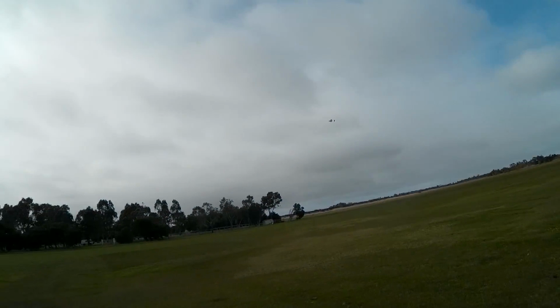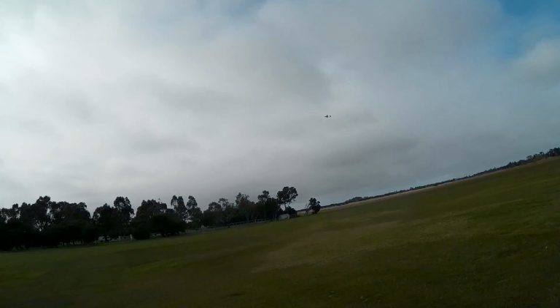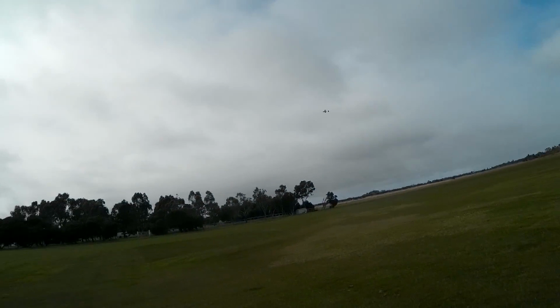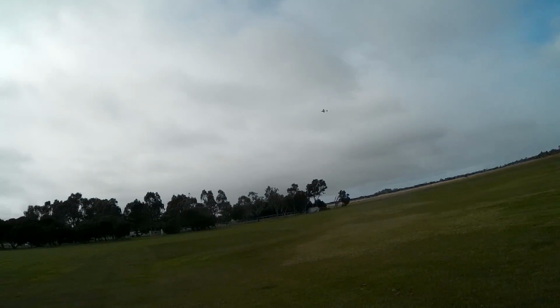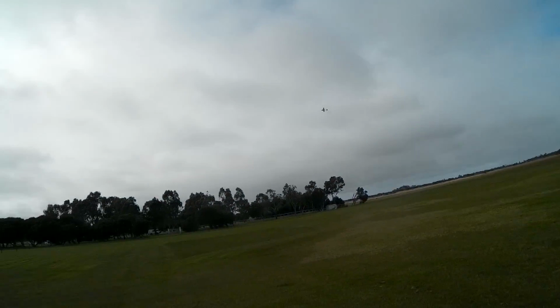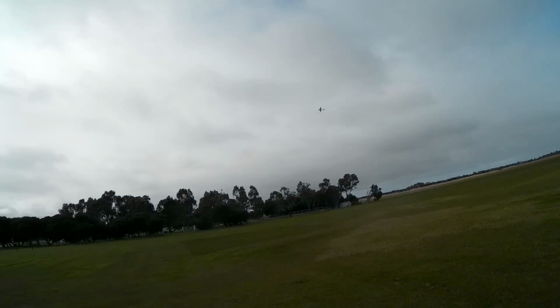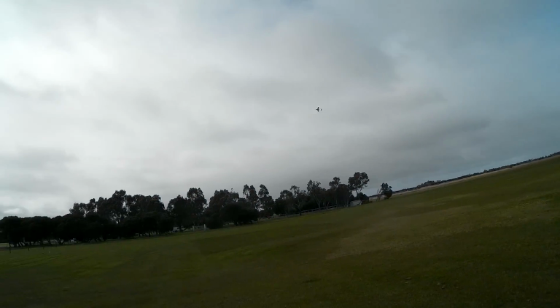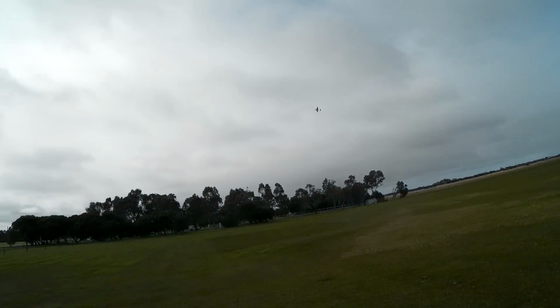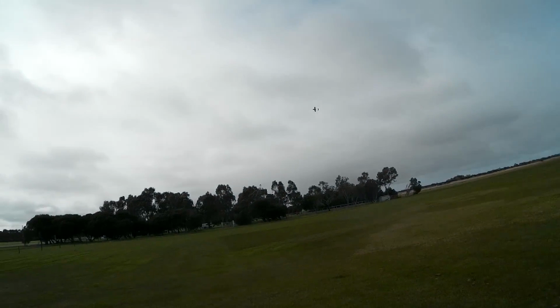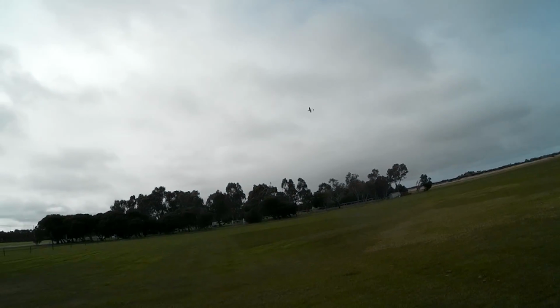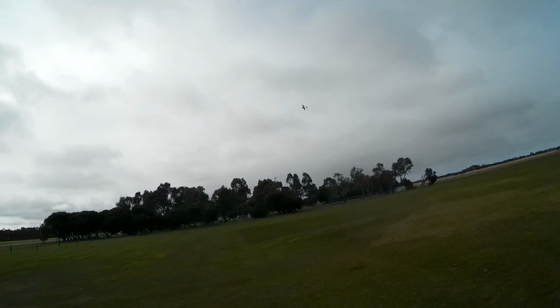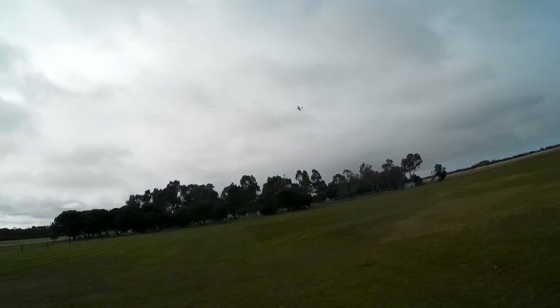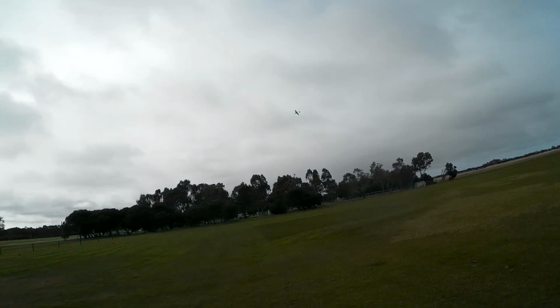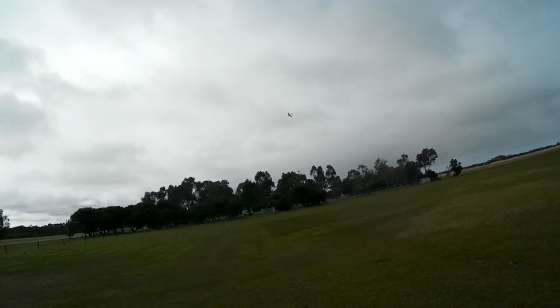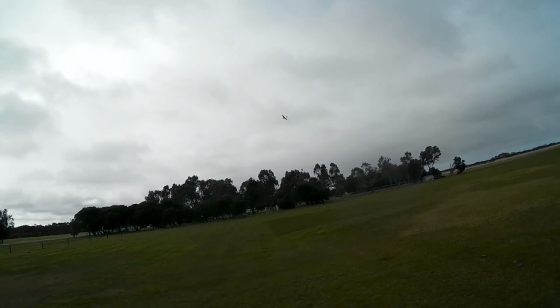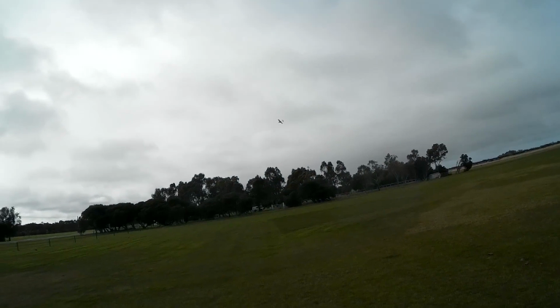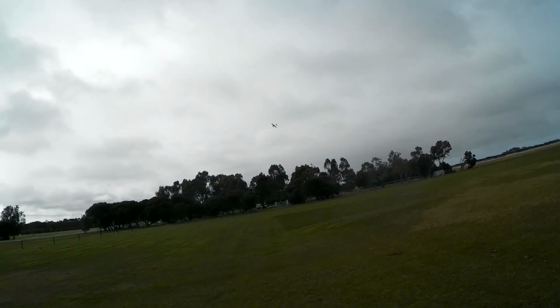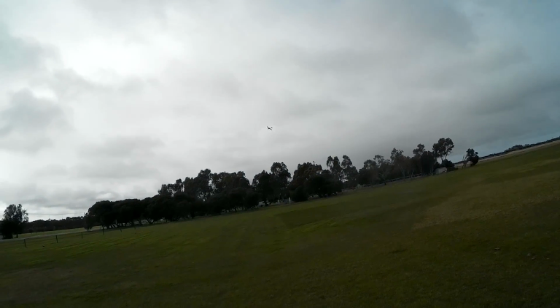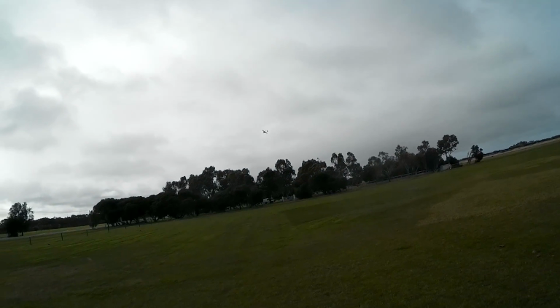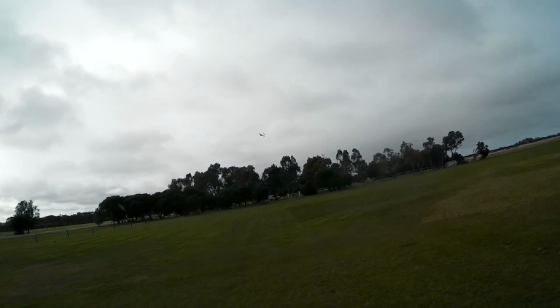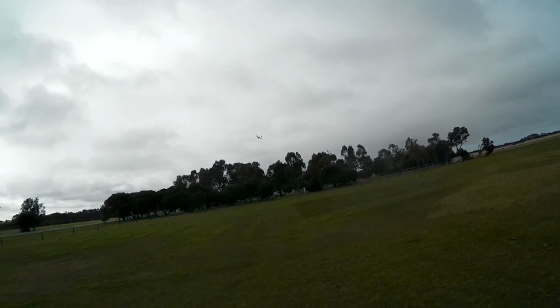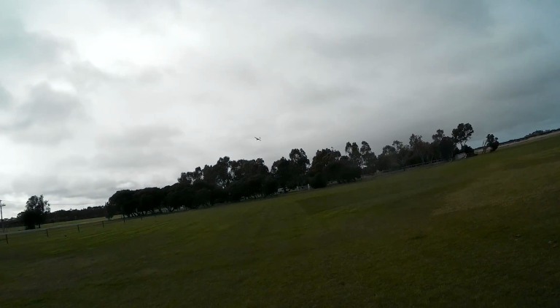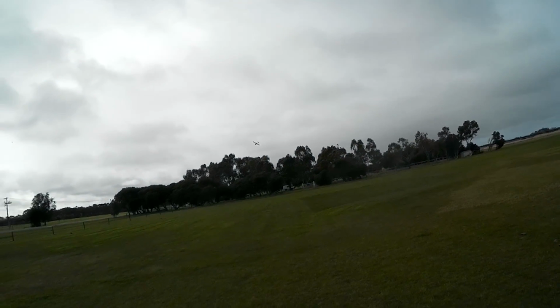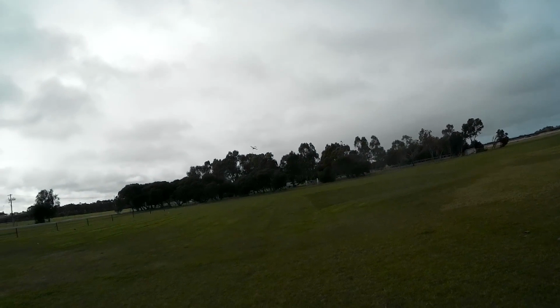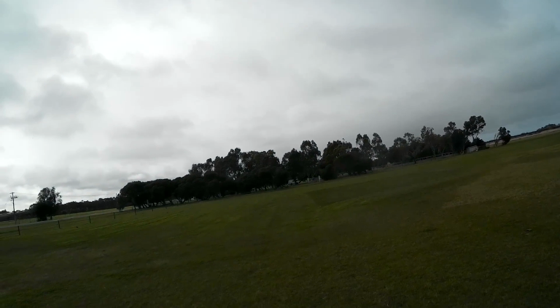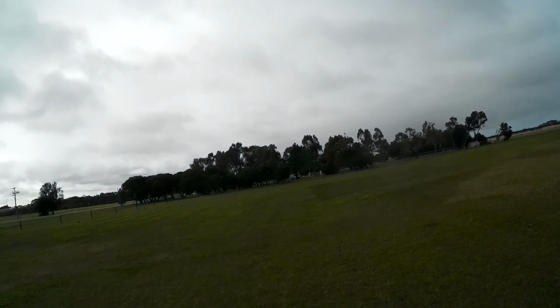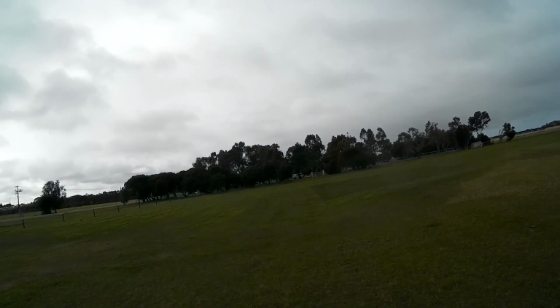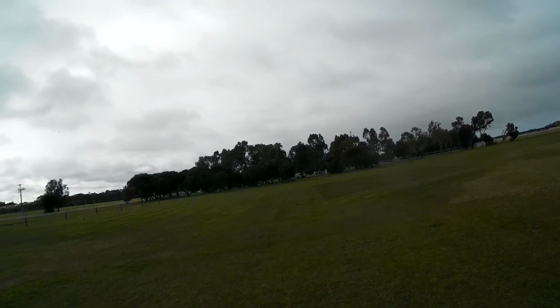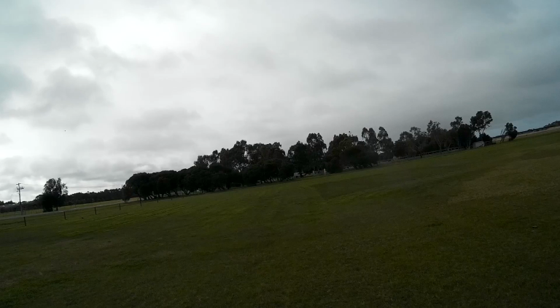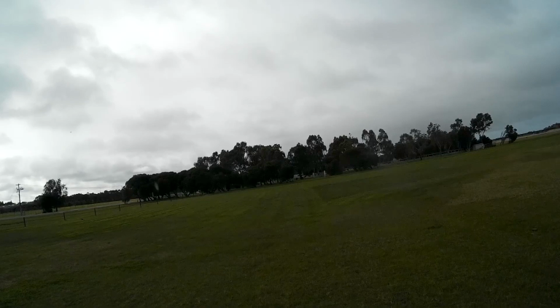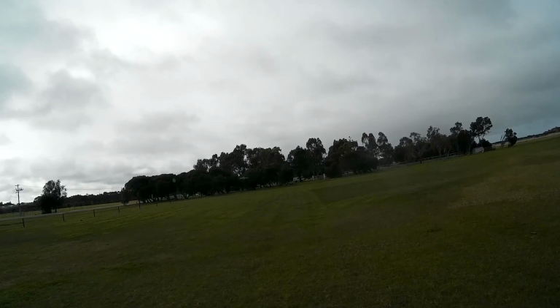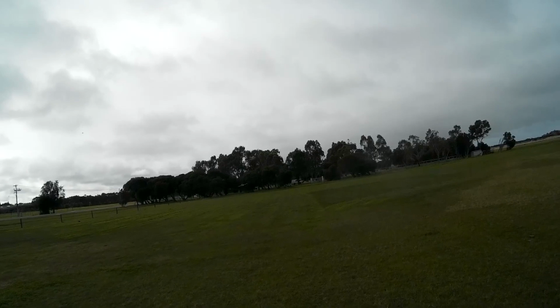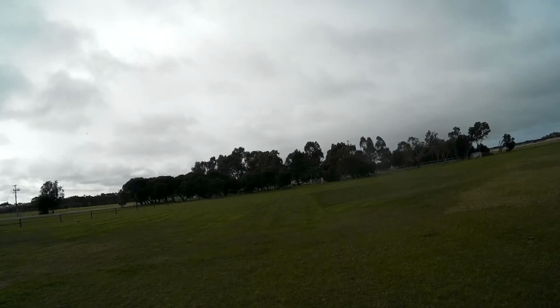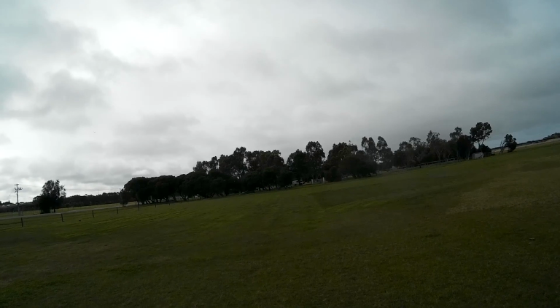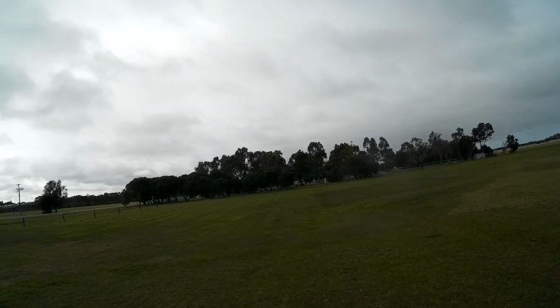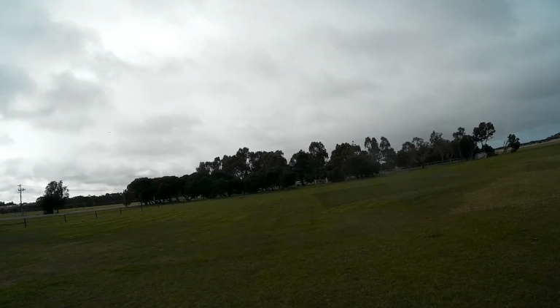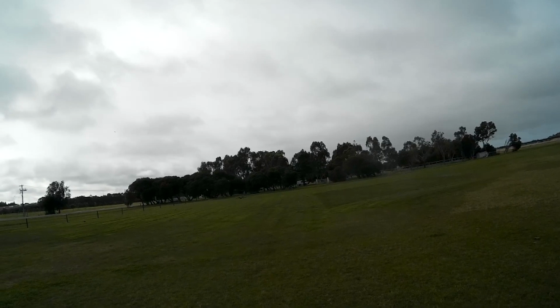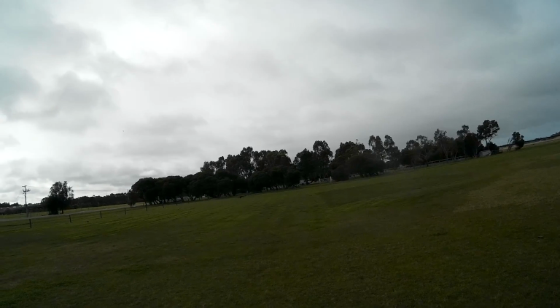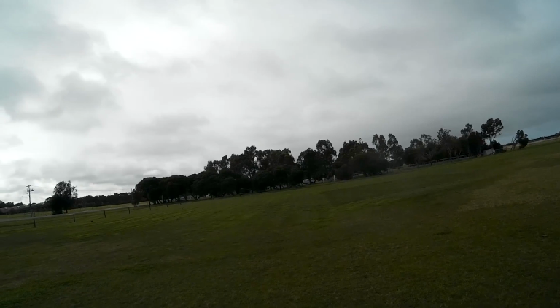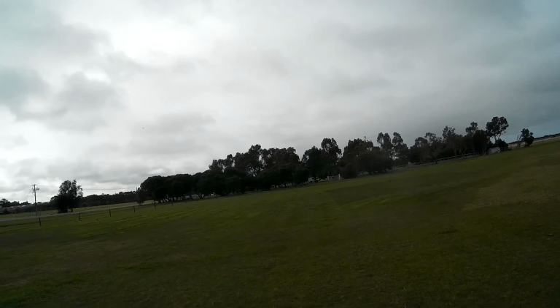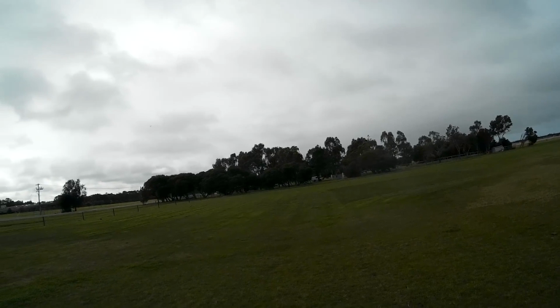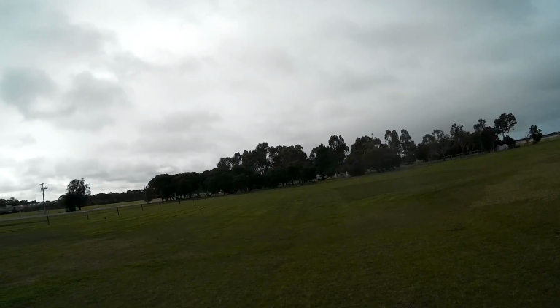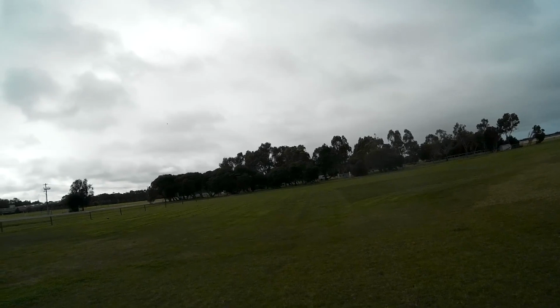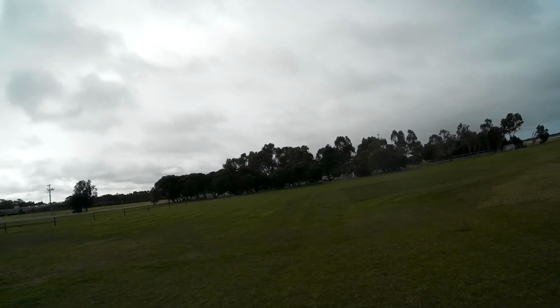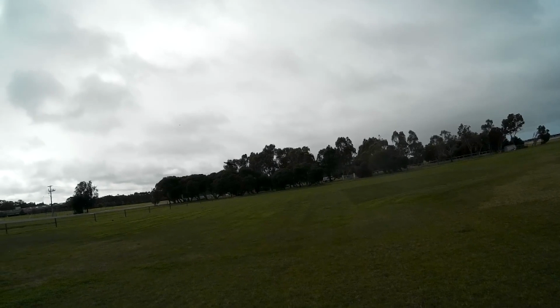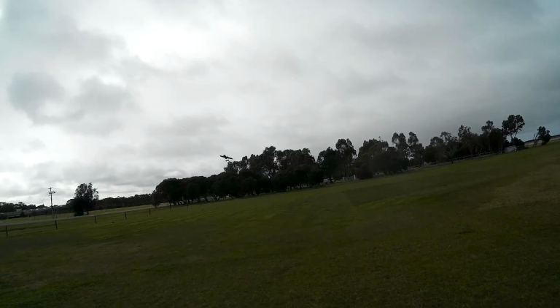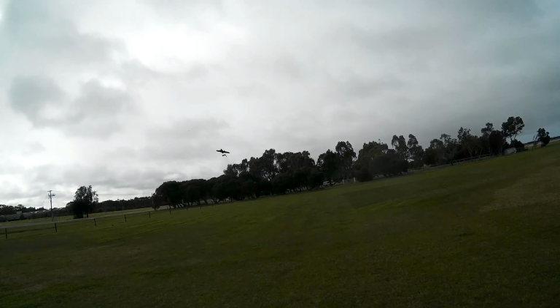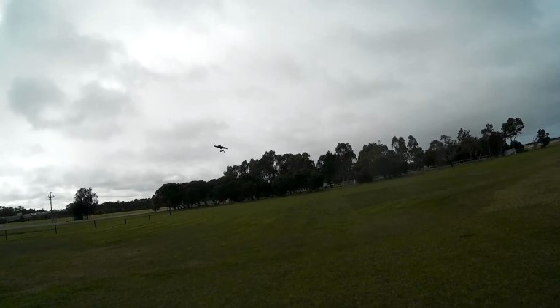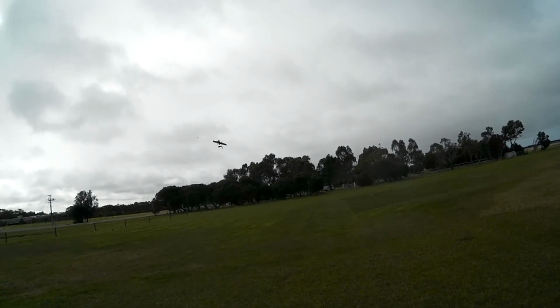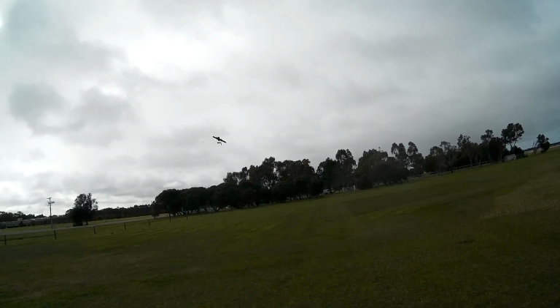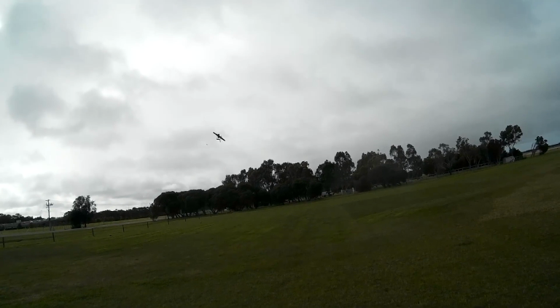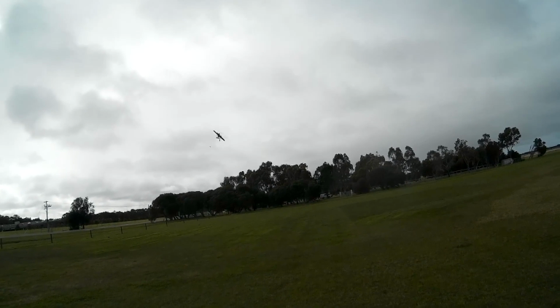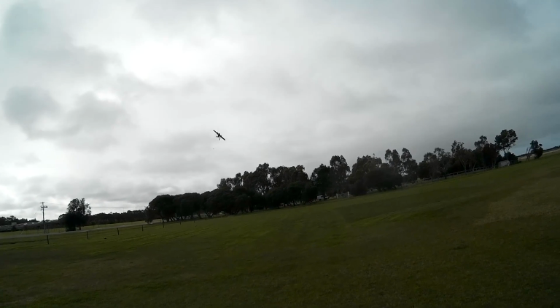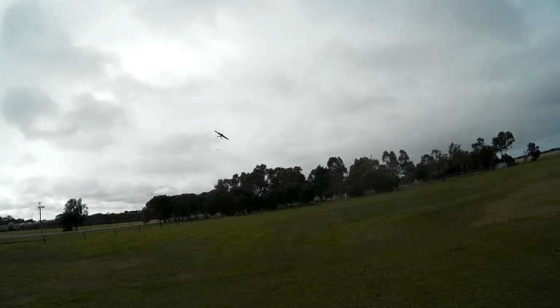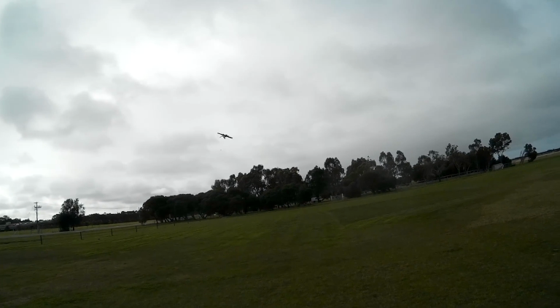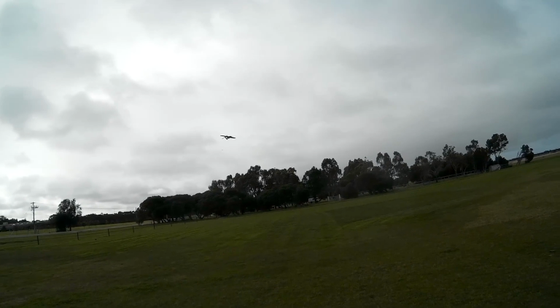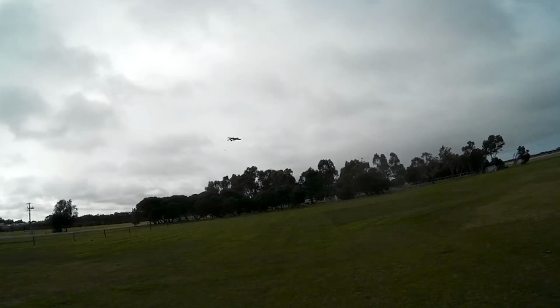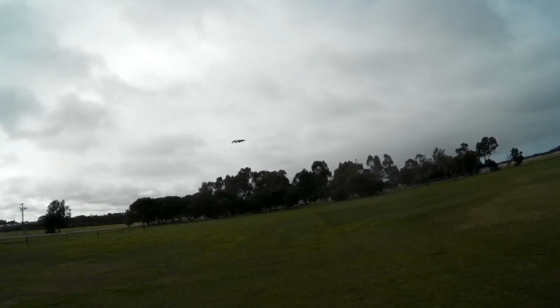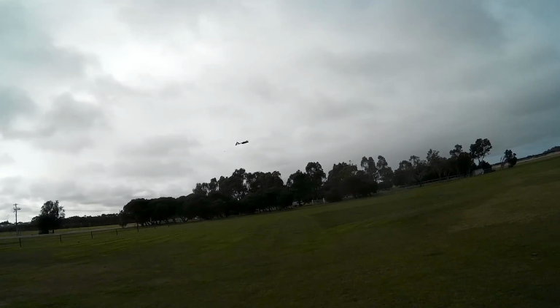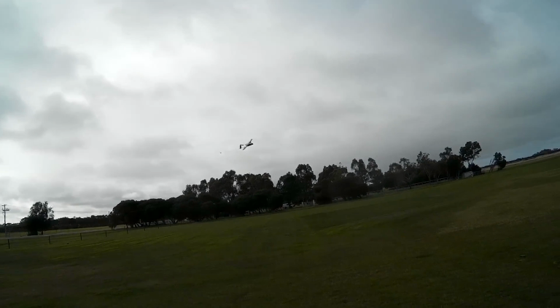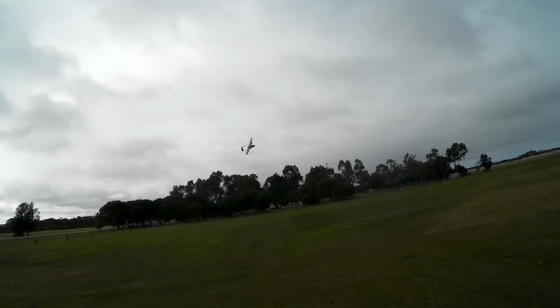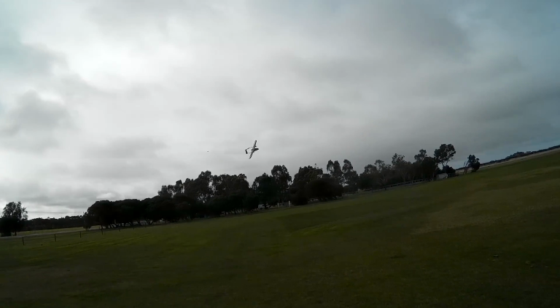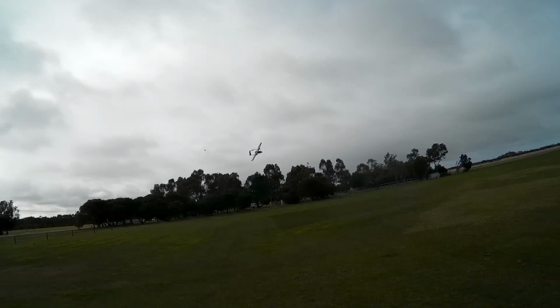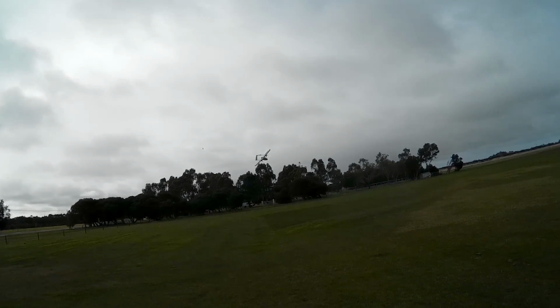Alright, I'll put my FPV goggles on now I think. Gotta go for a ride. Yeah!